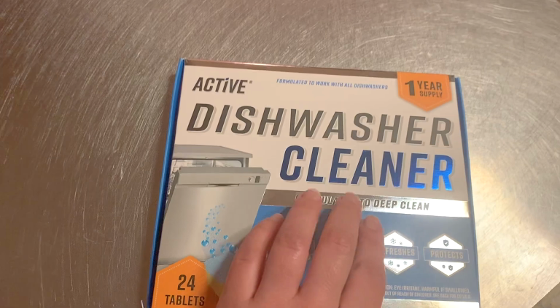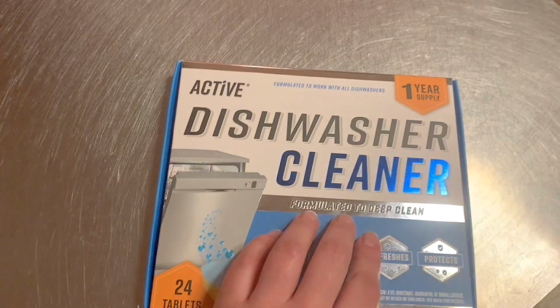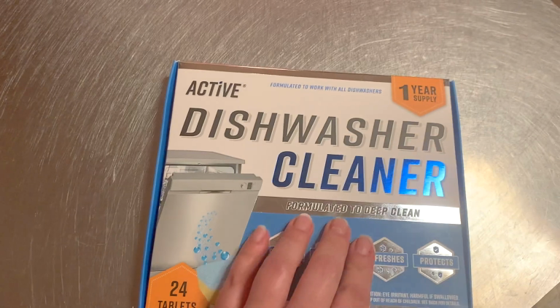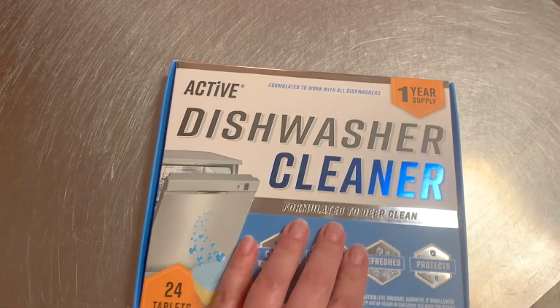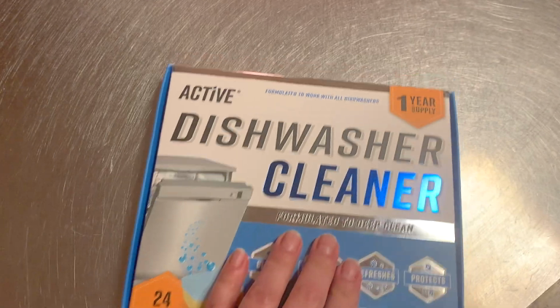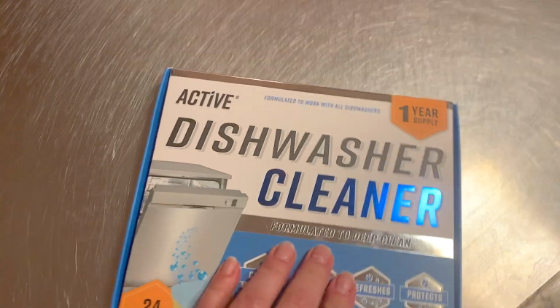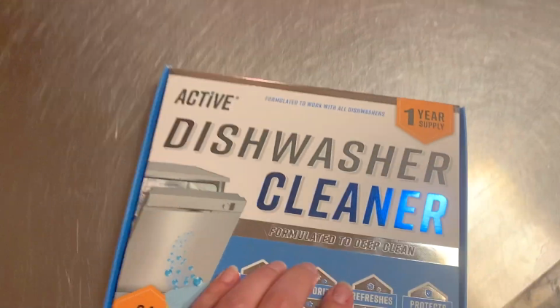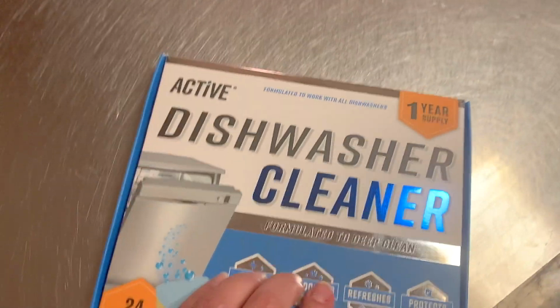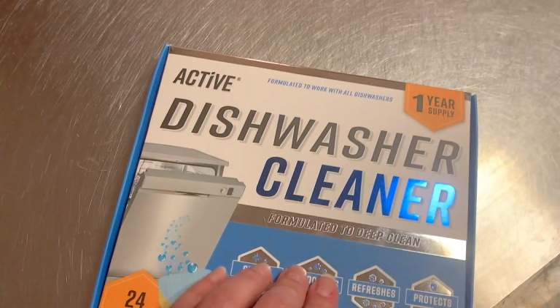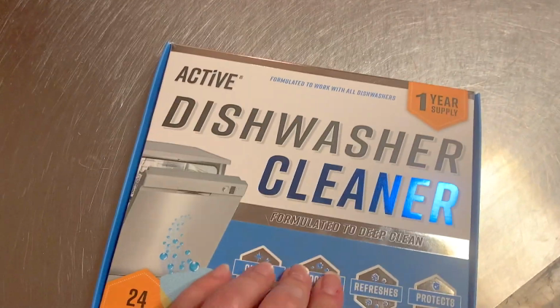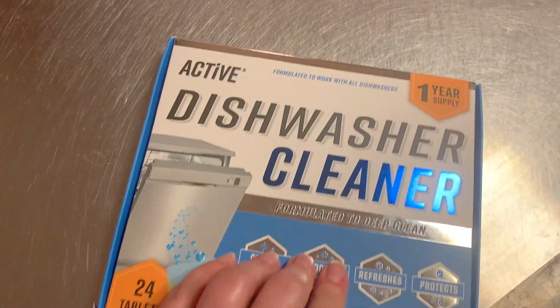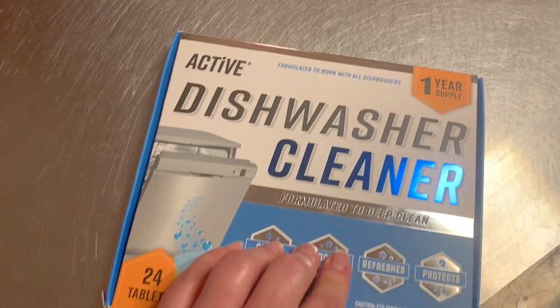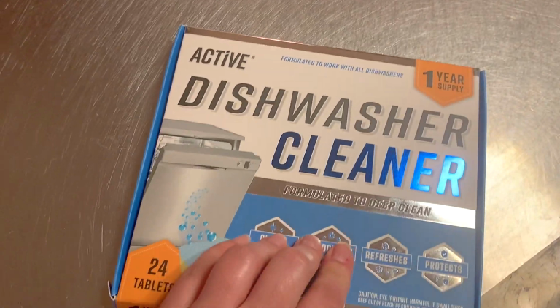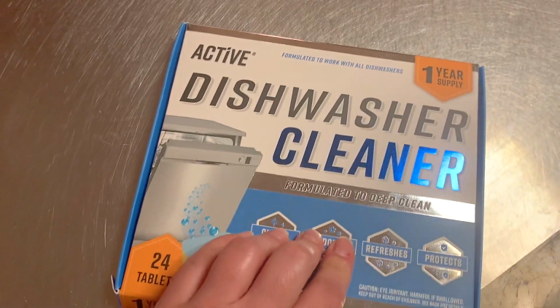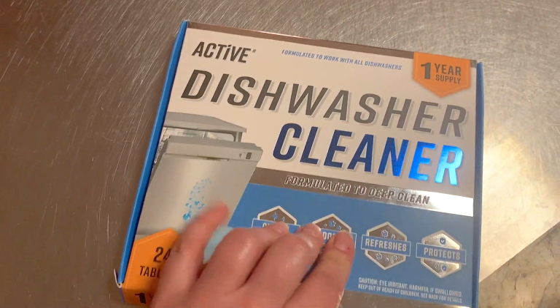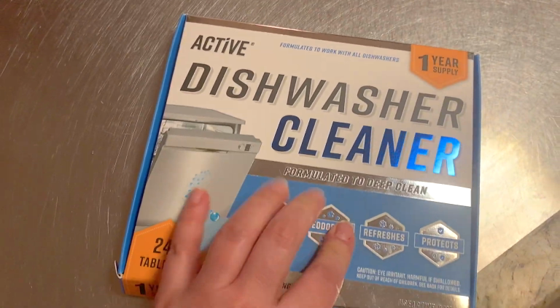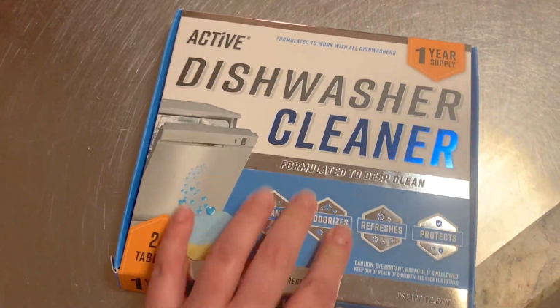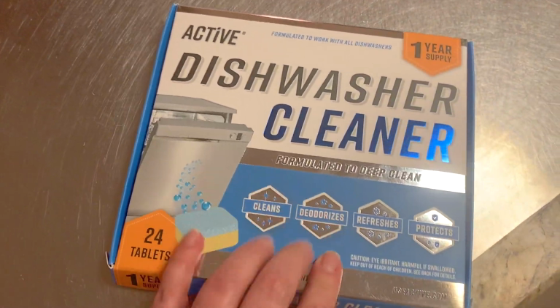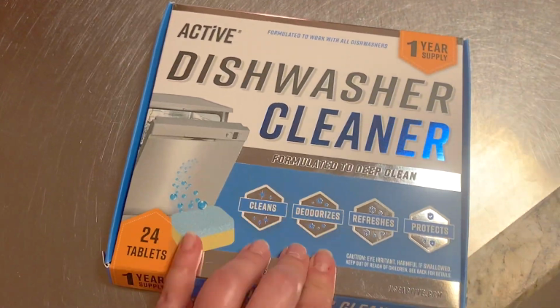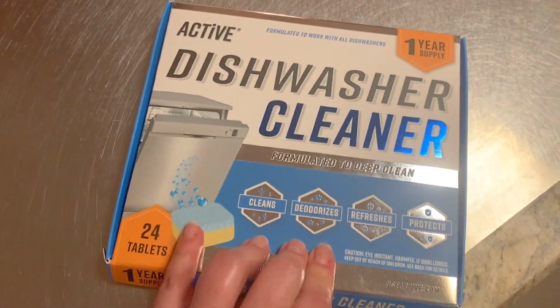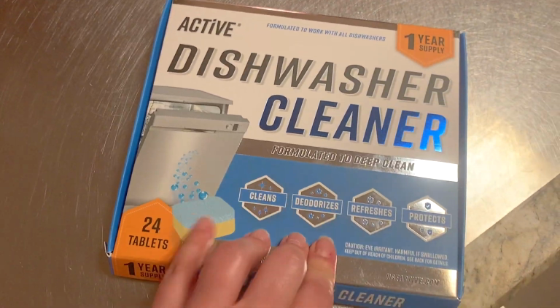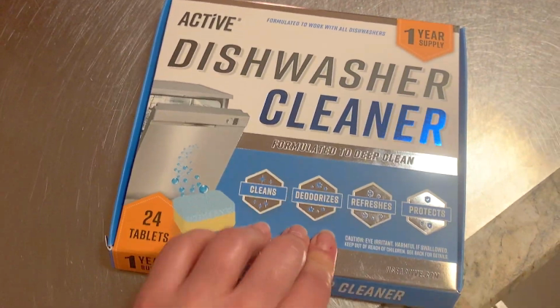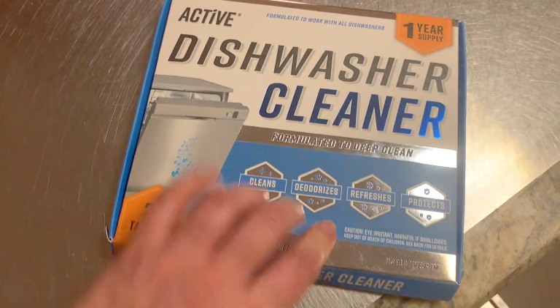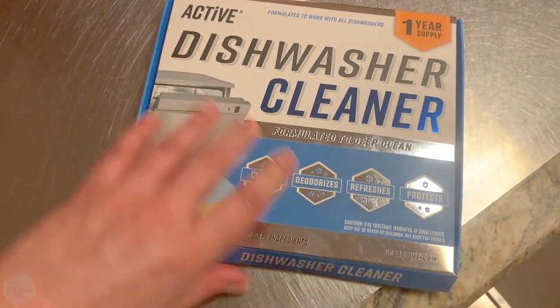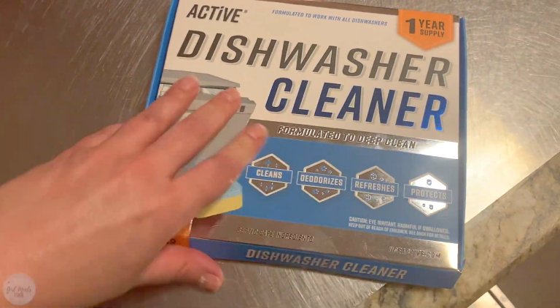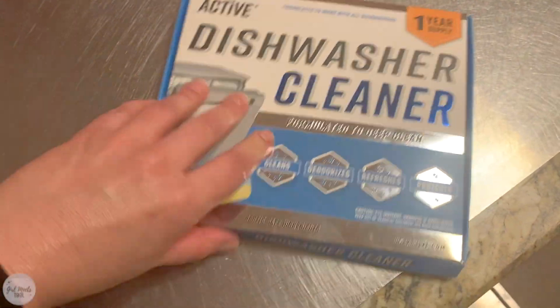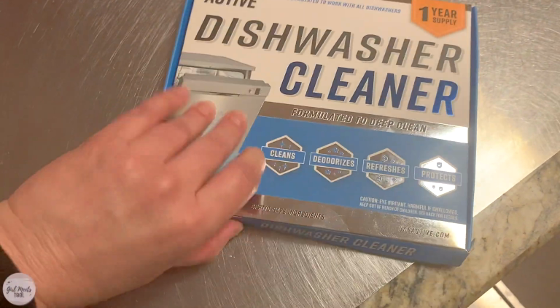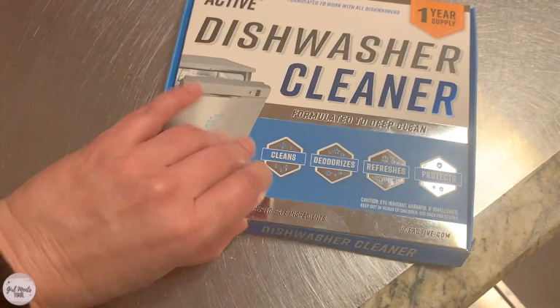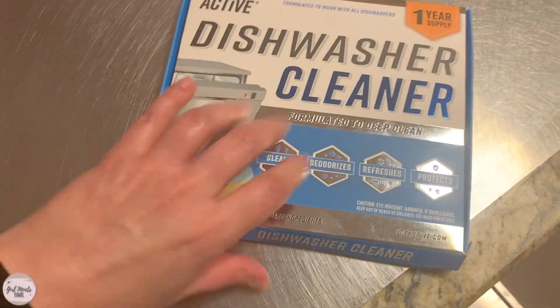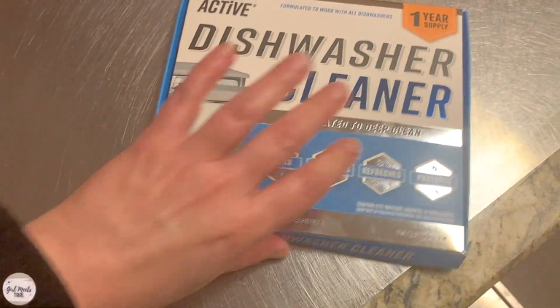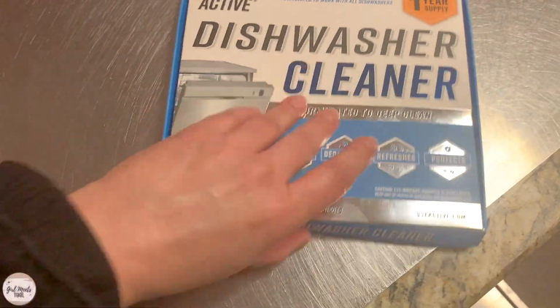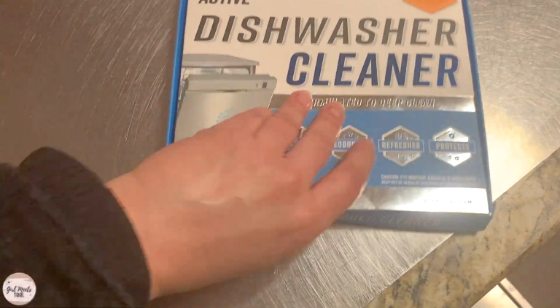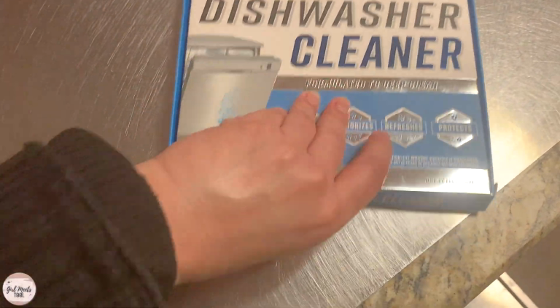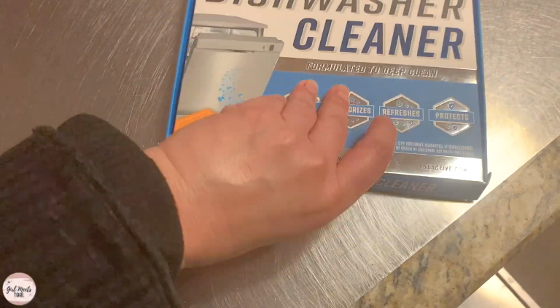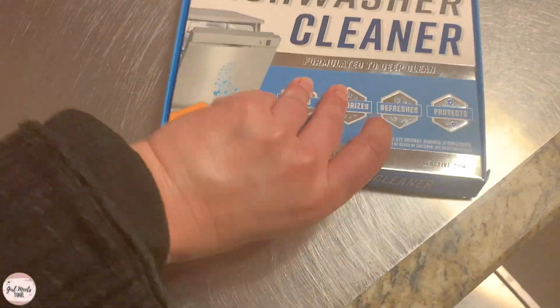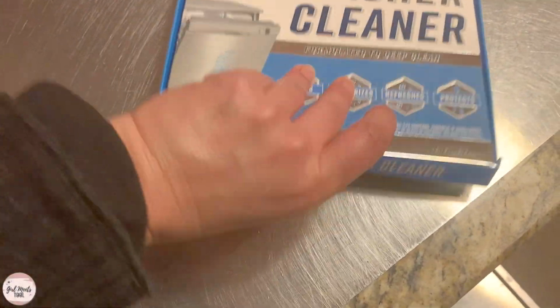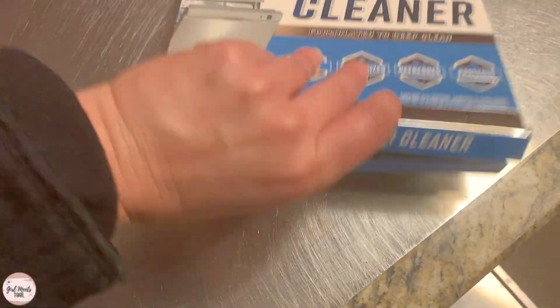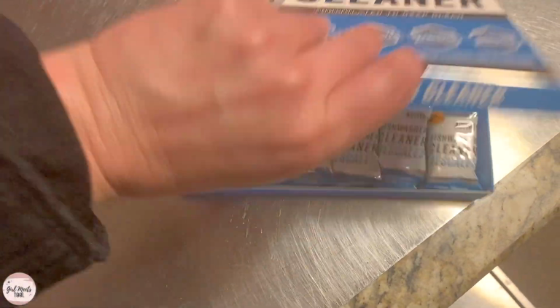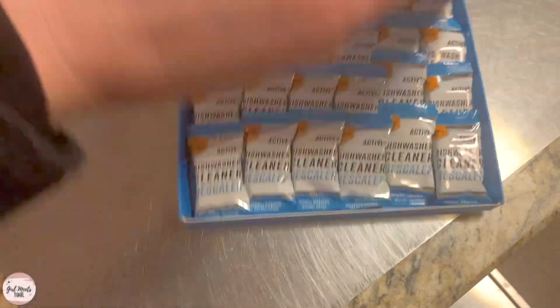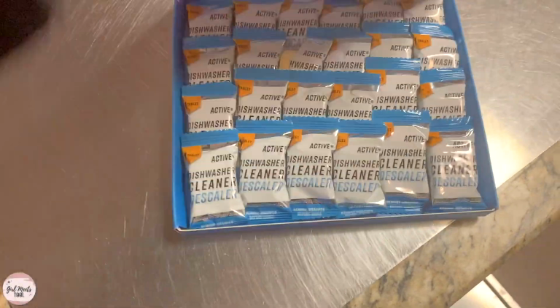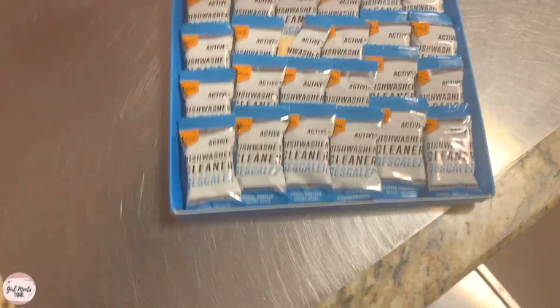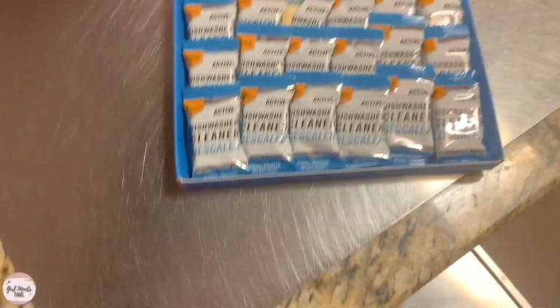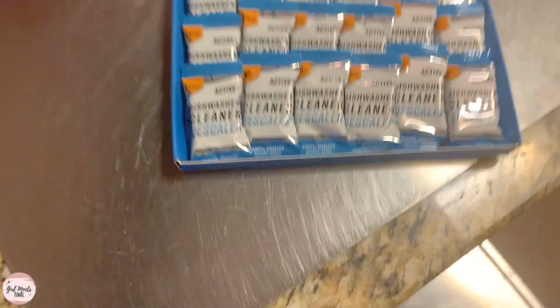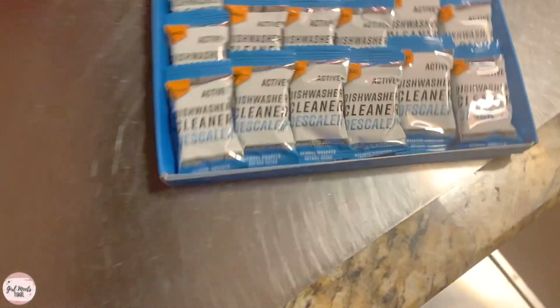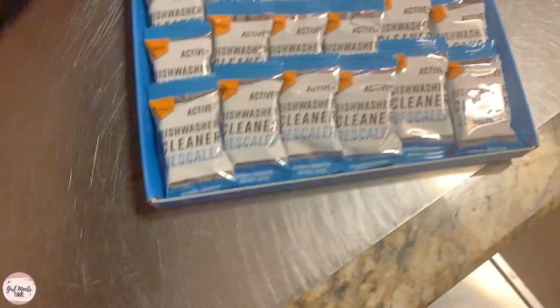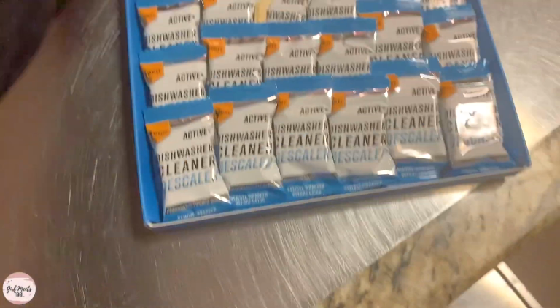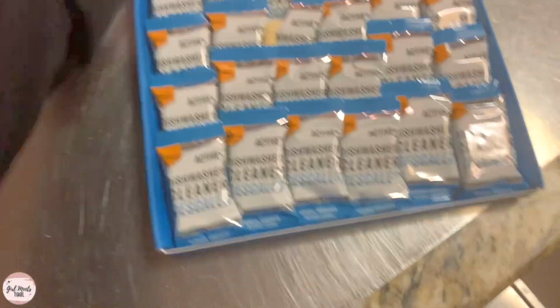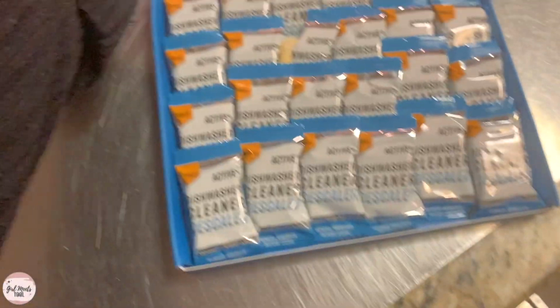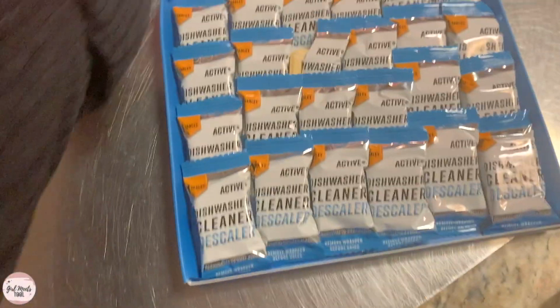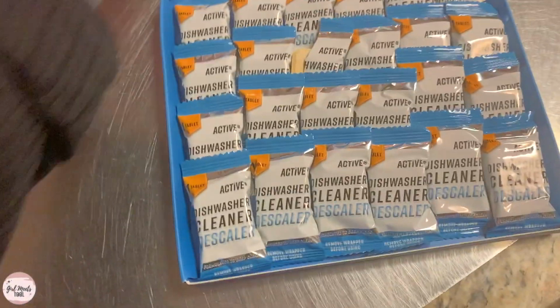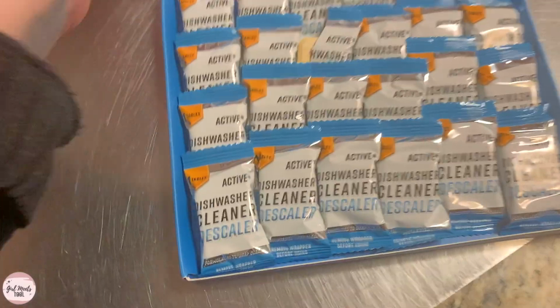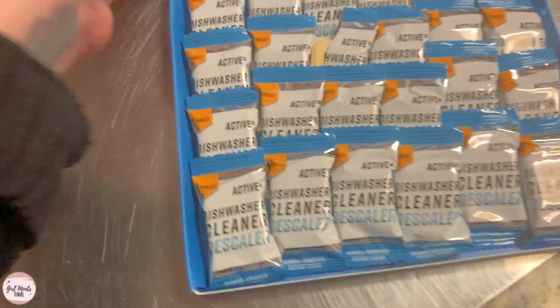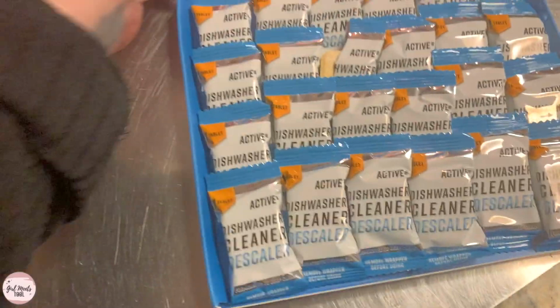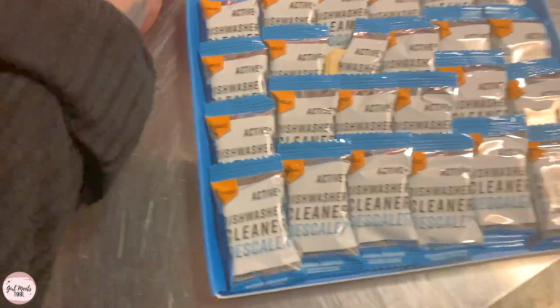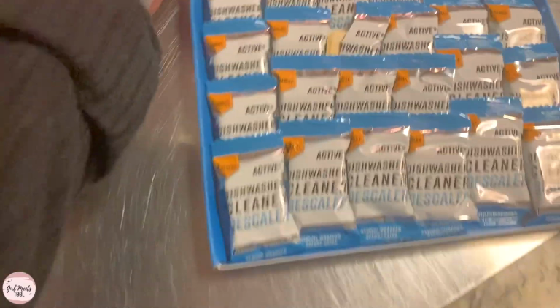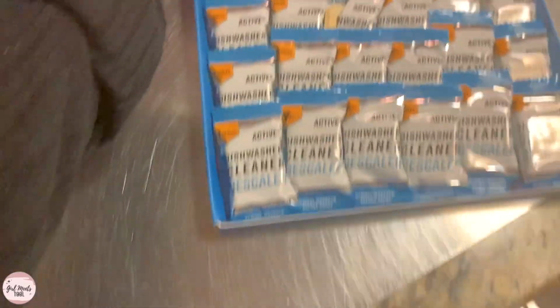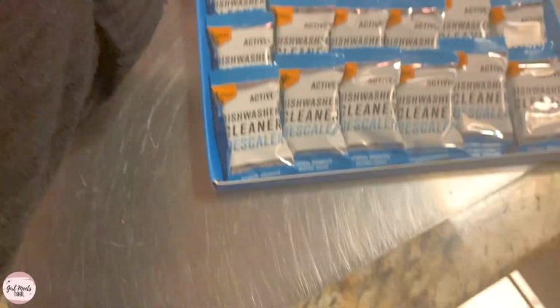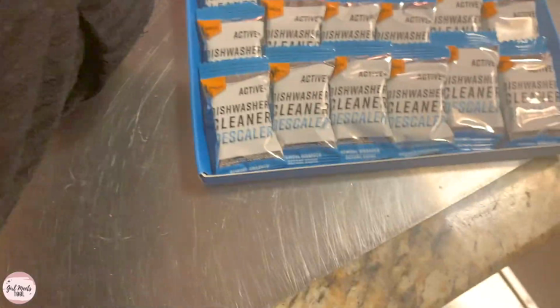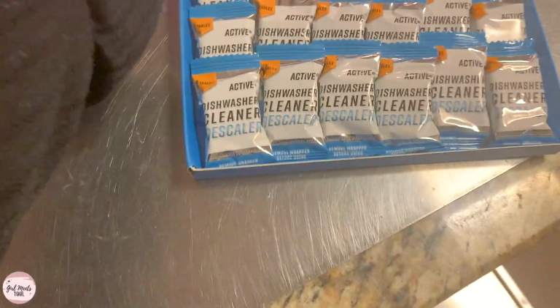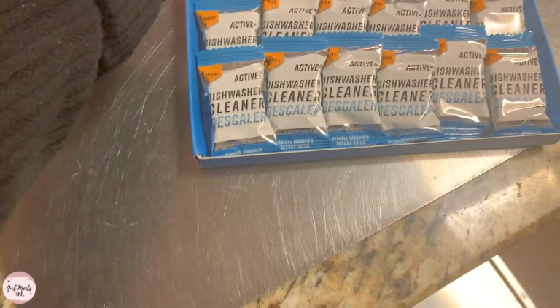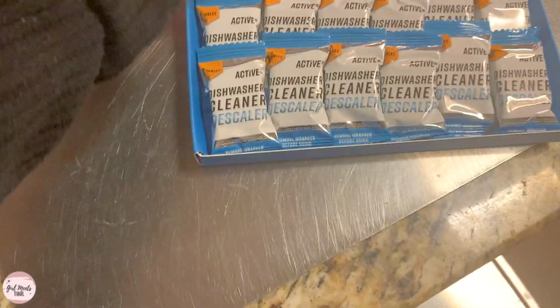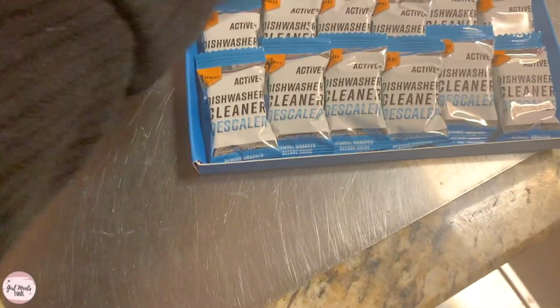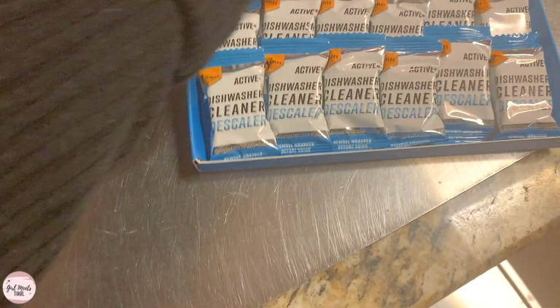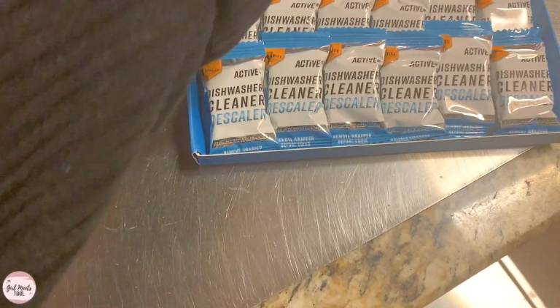All right guys, we're going to try this. This is the dishwasher cleaner and we're going to see what happens.